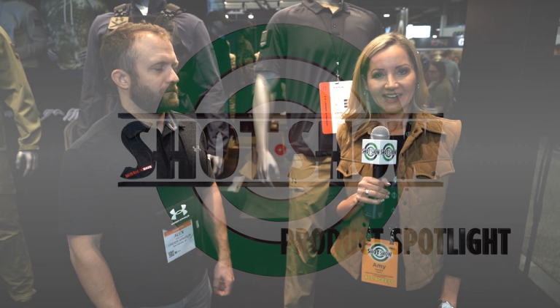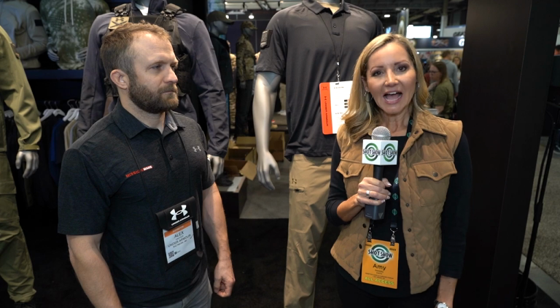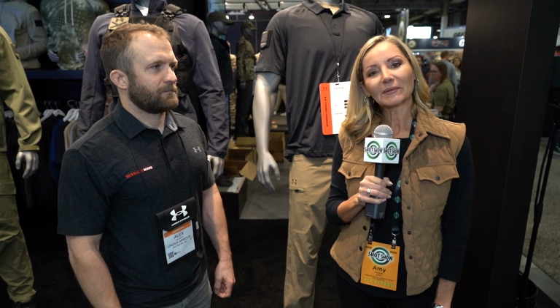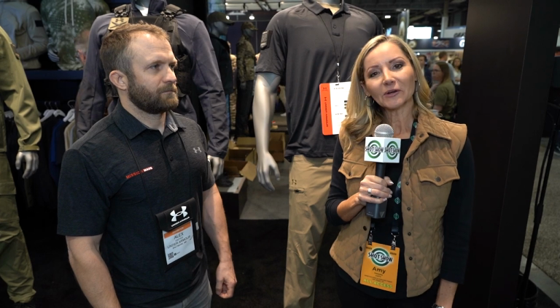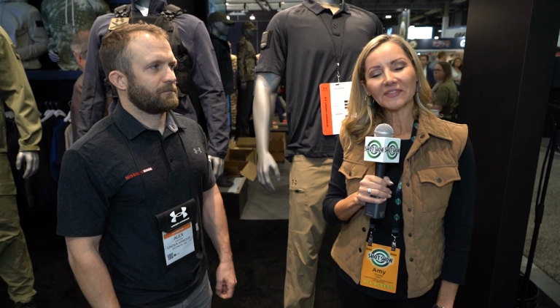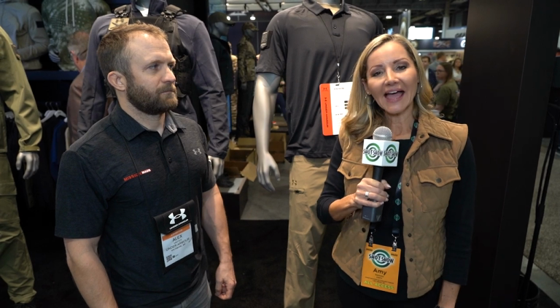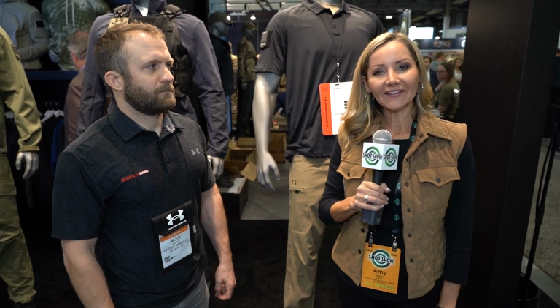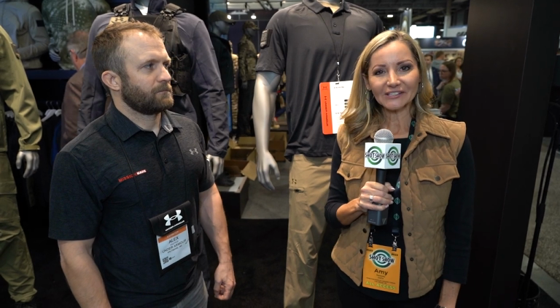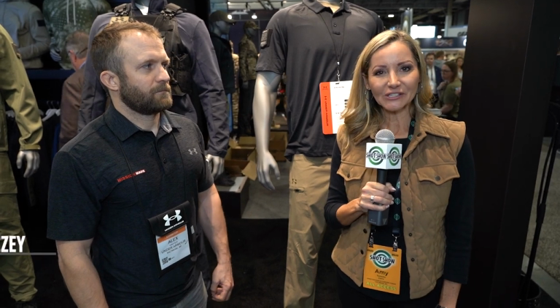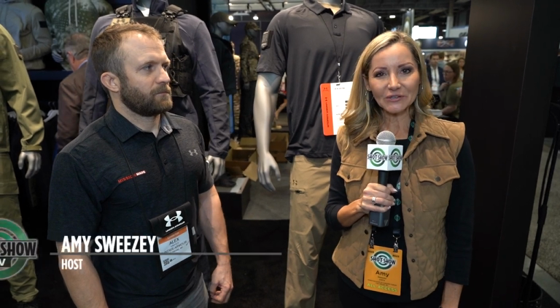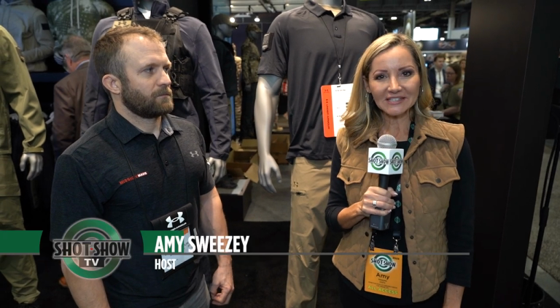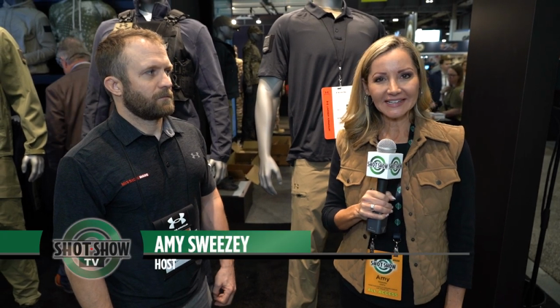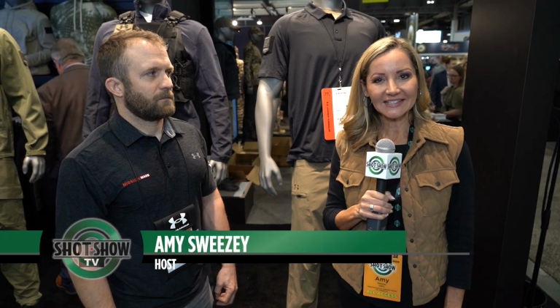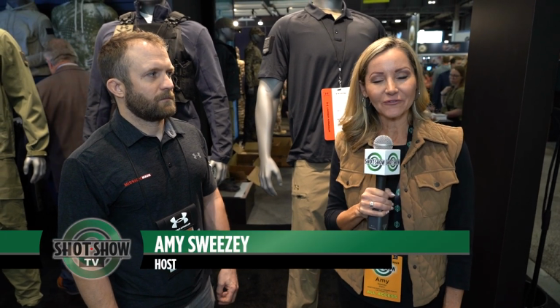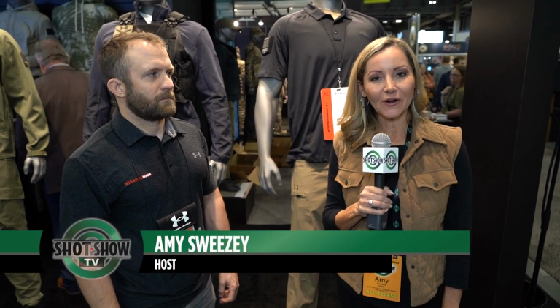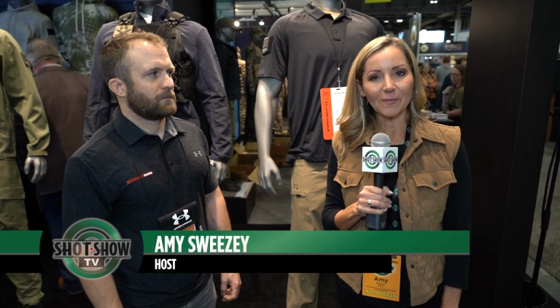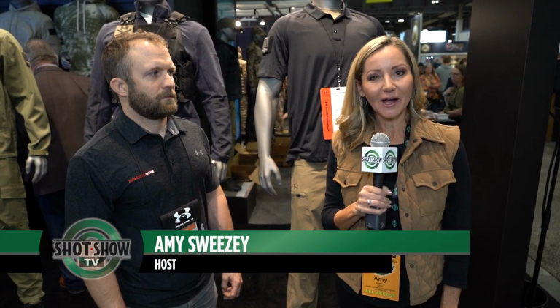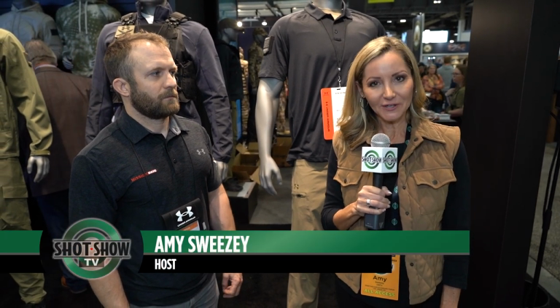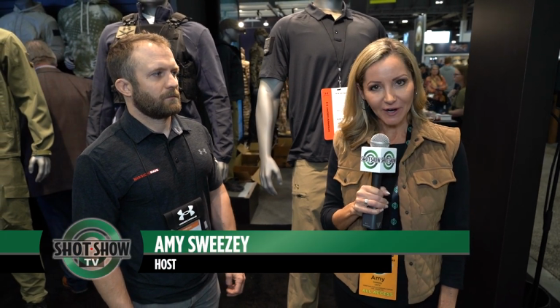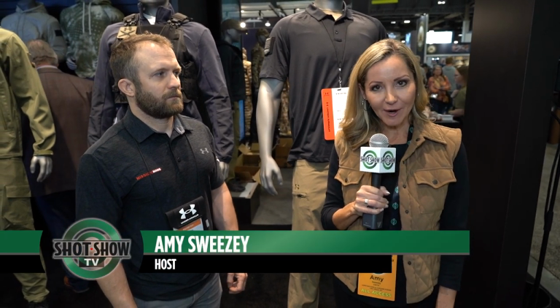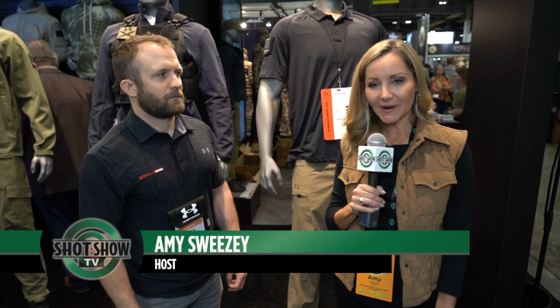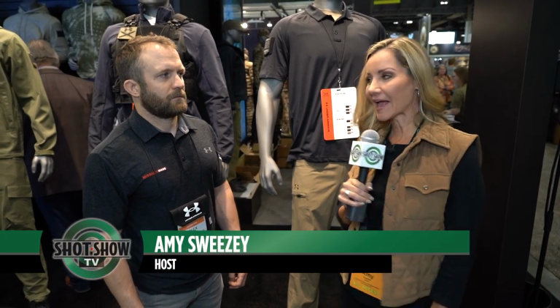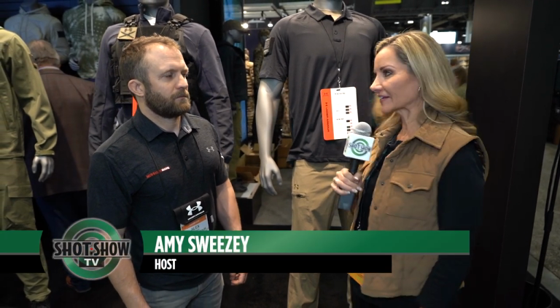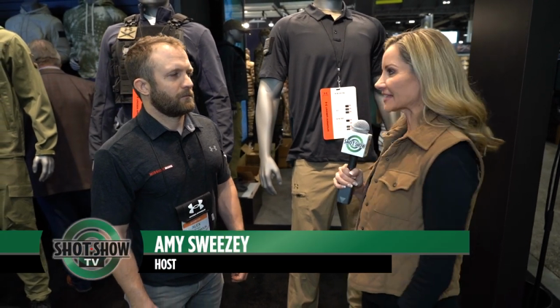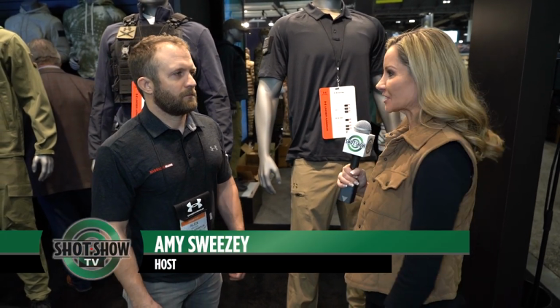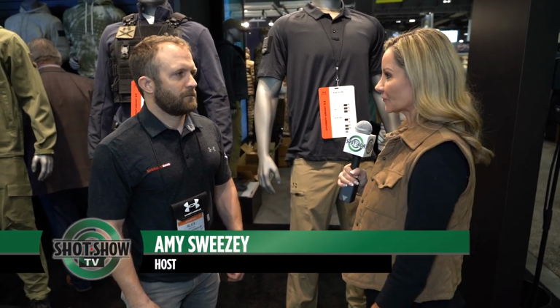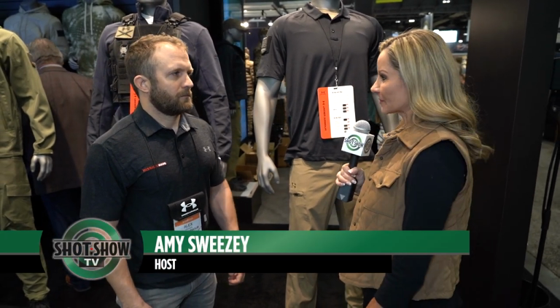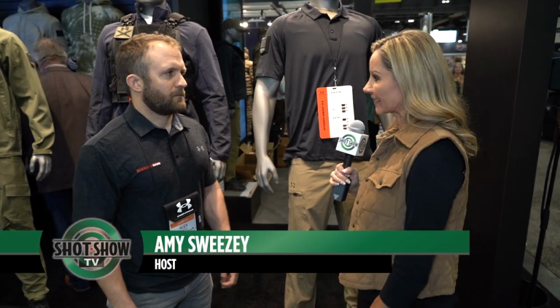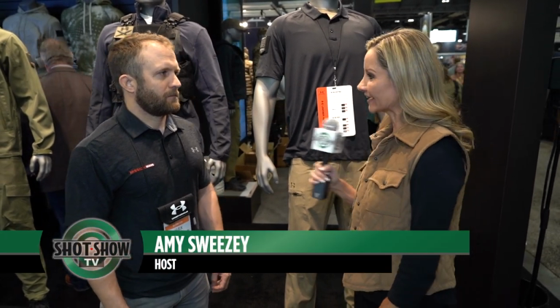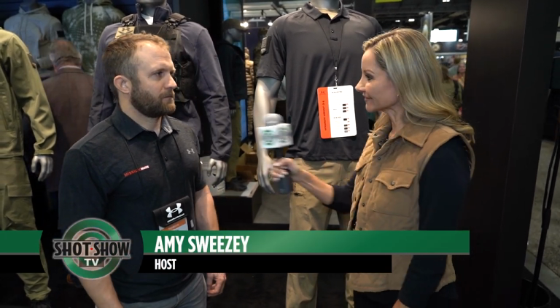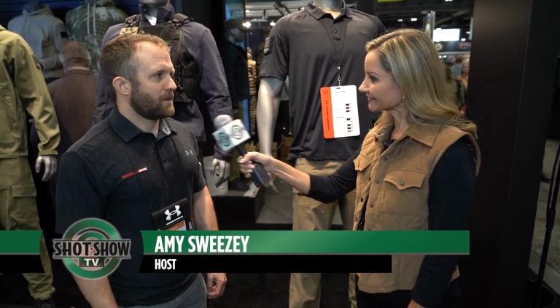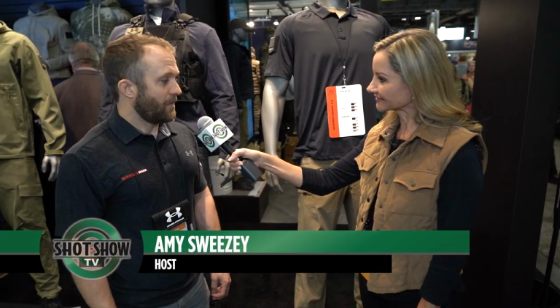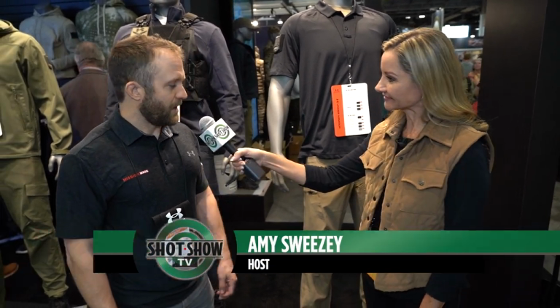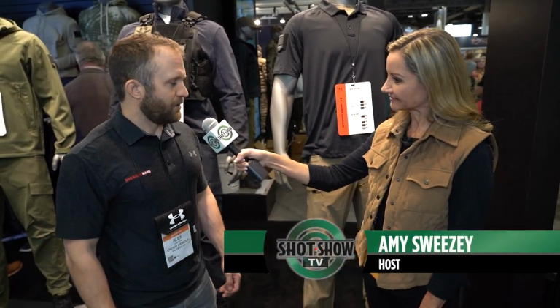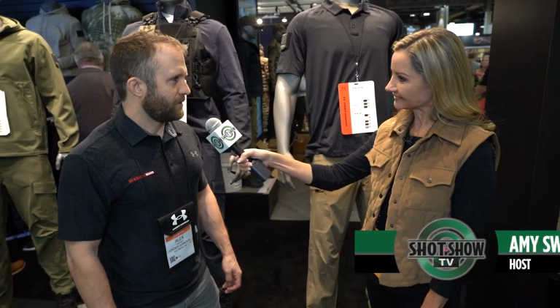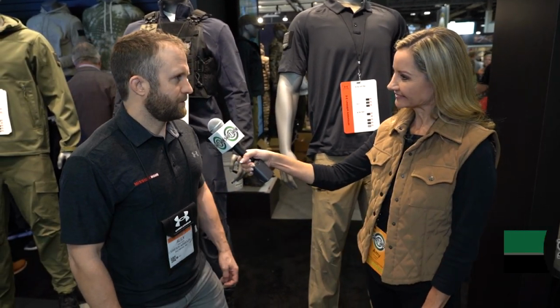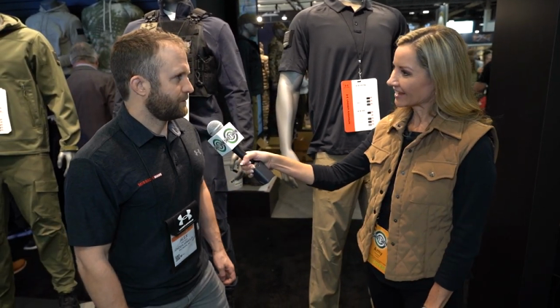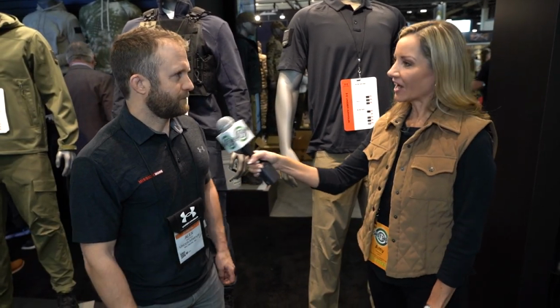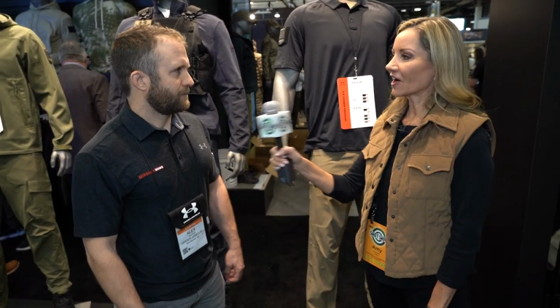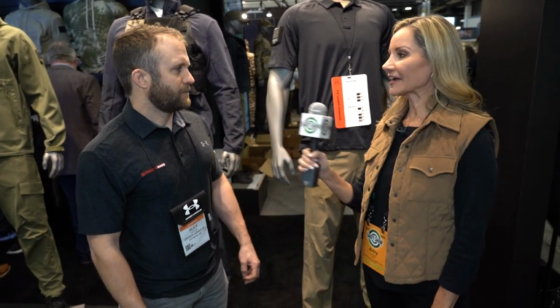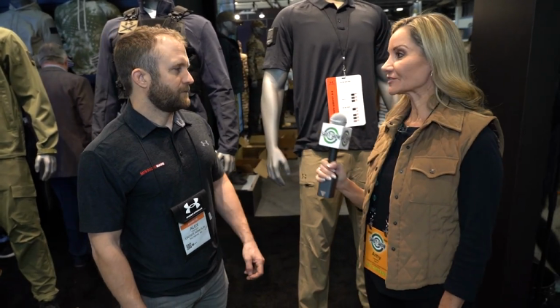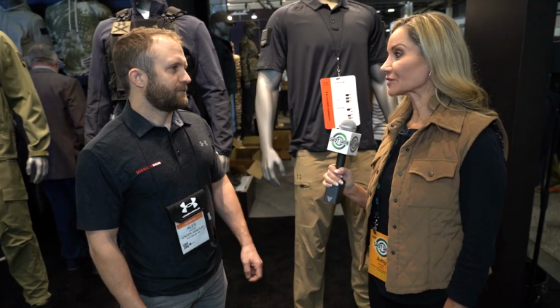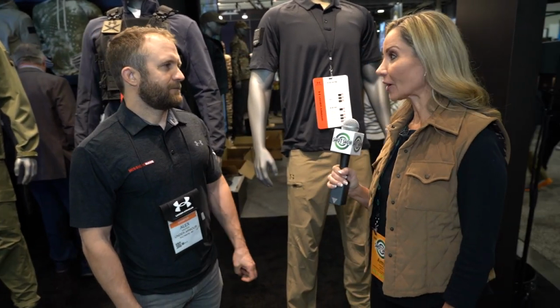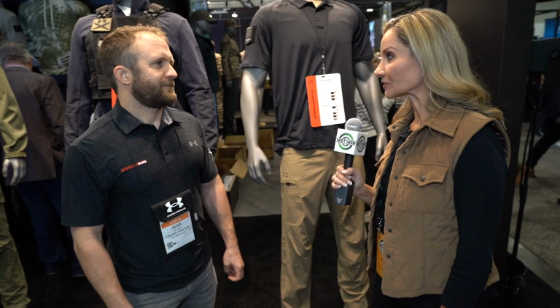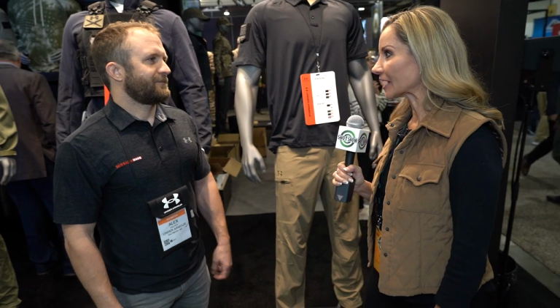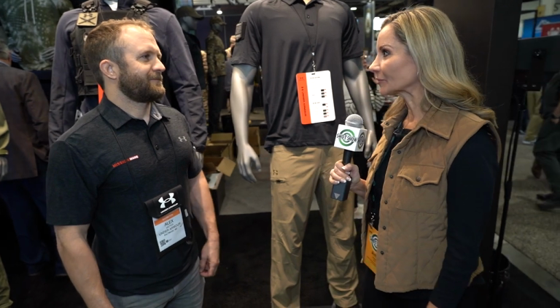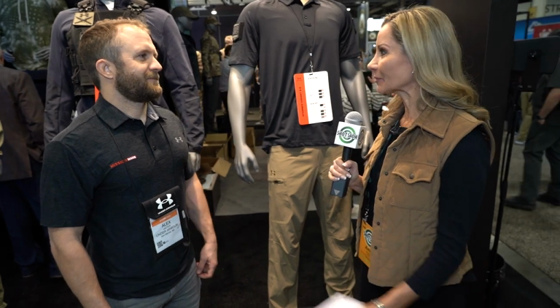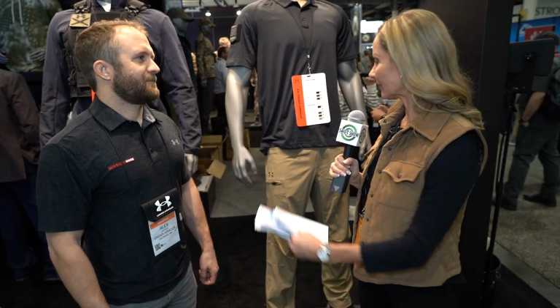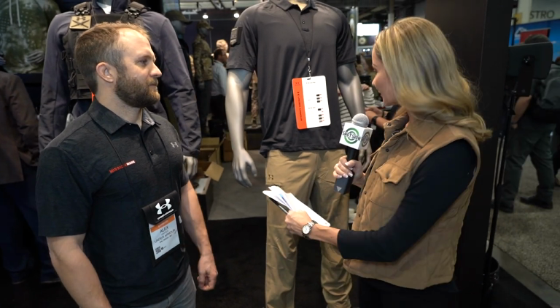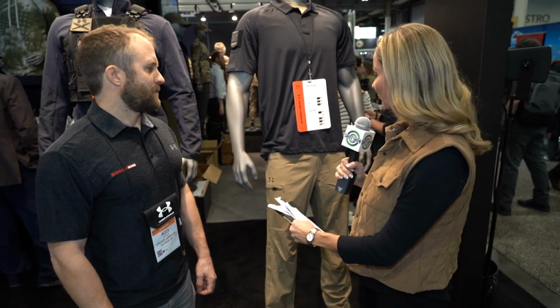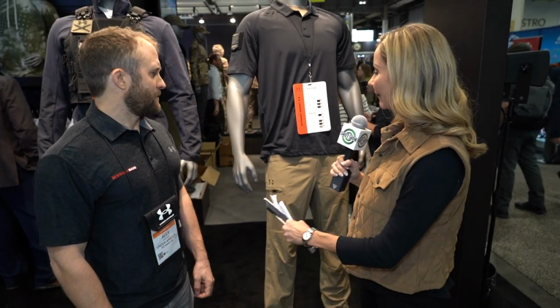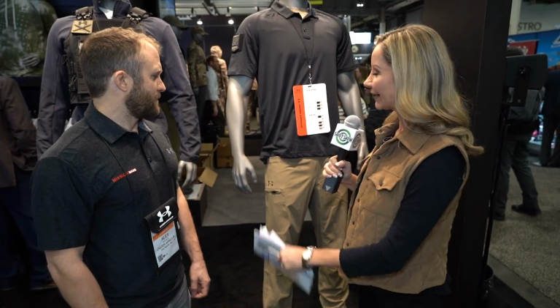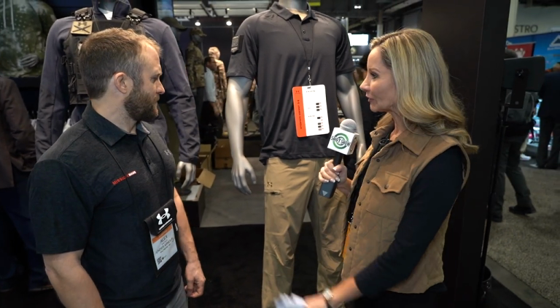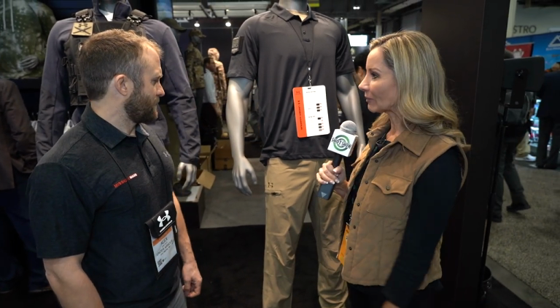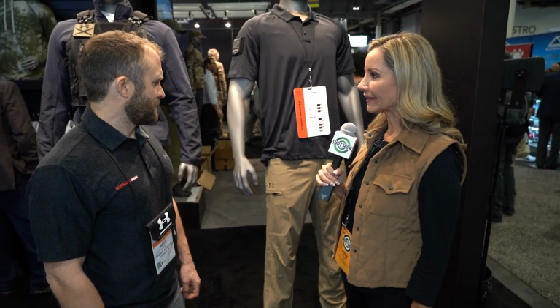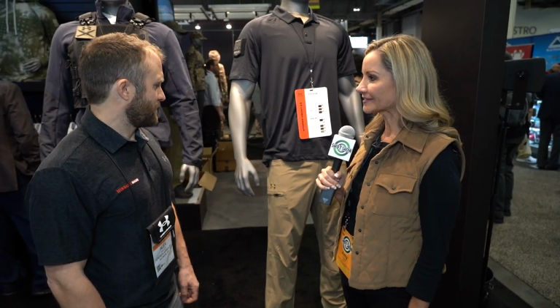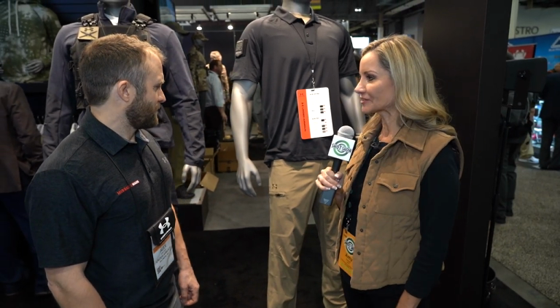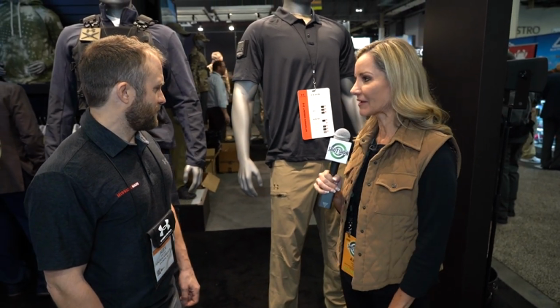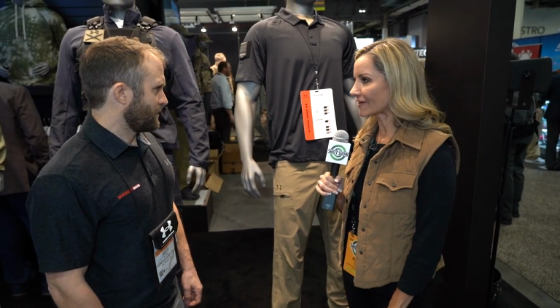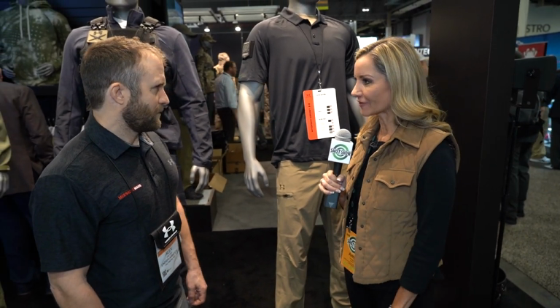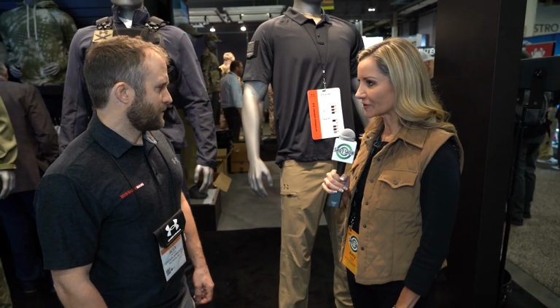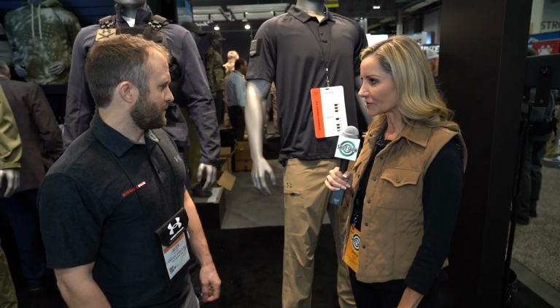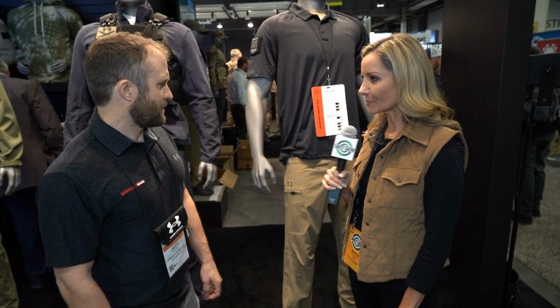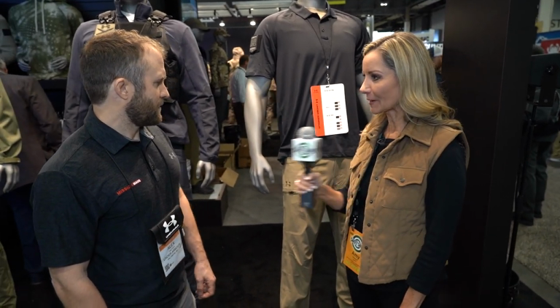I'm here with Alex Eustix from Under Armour. Alex, thank you for being here. Alright, so tell me about these brand new pants that you have for Under Armour.